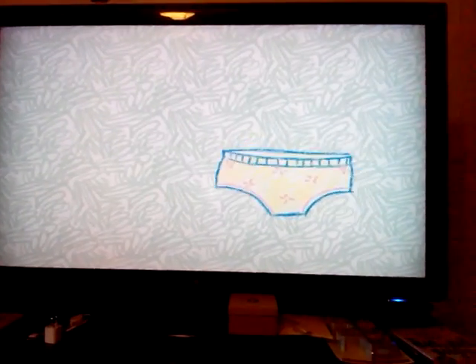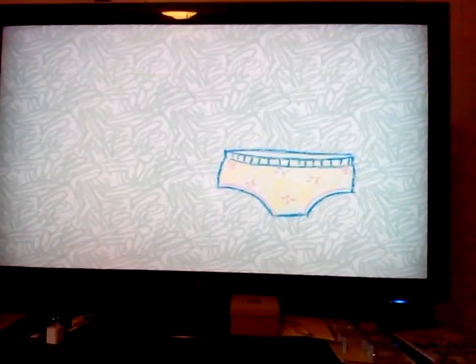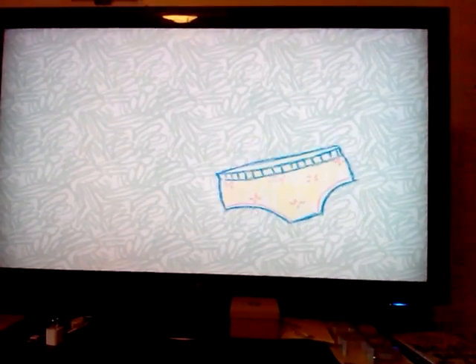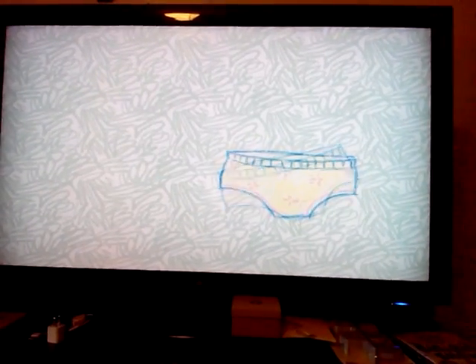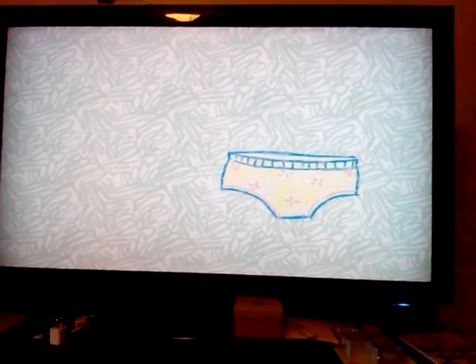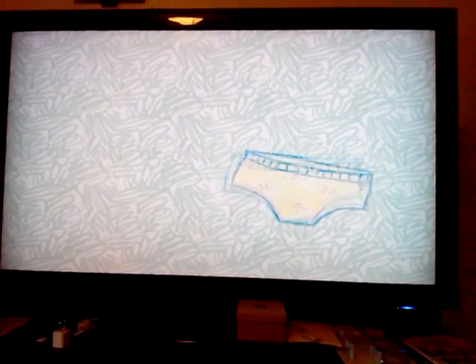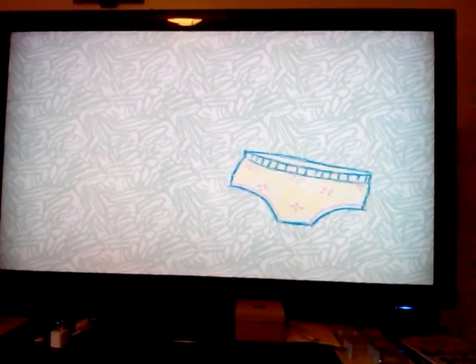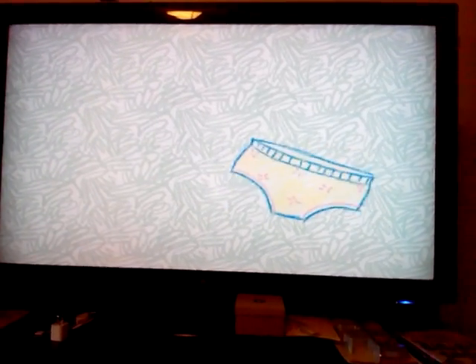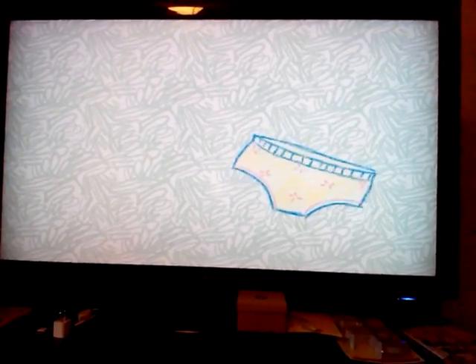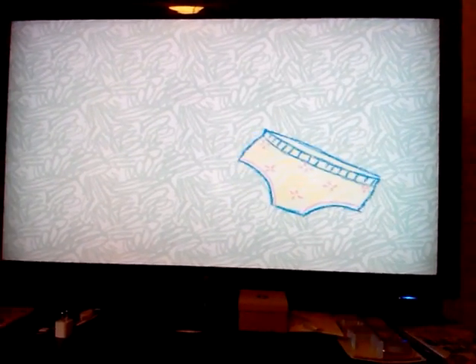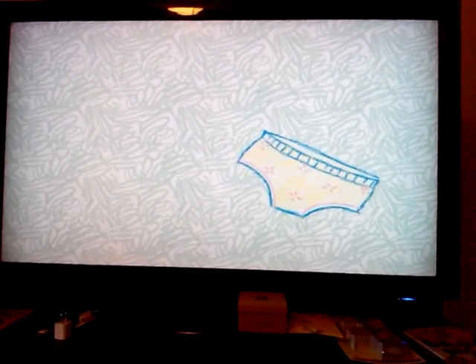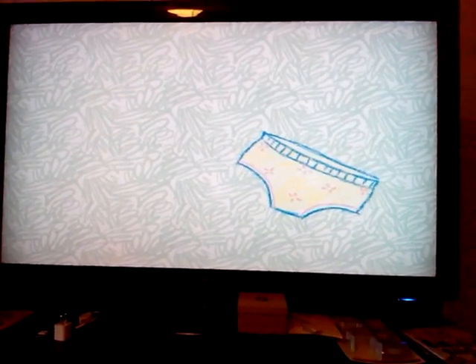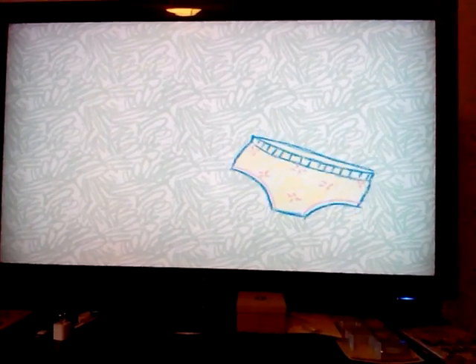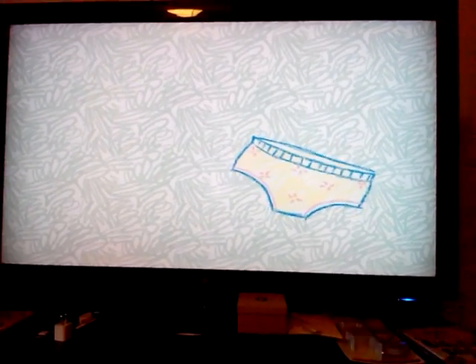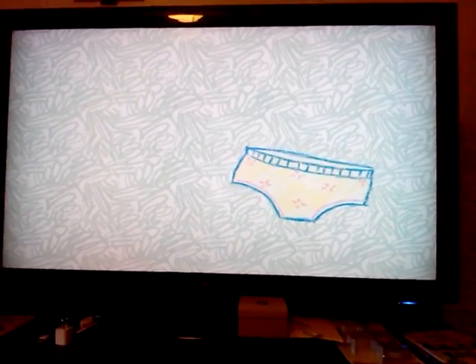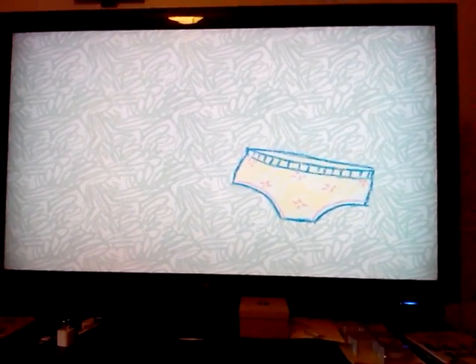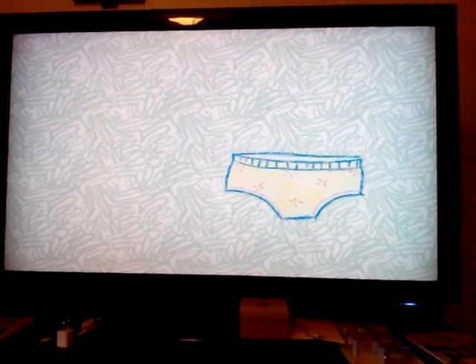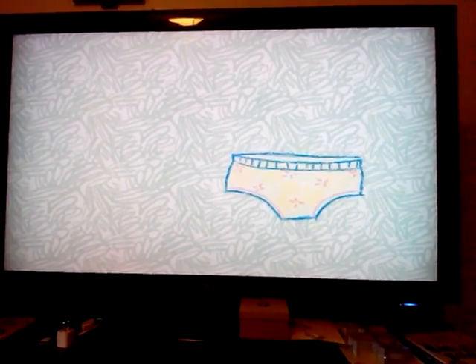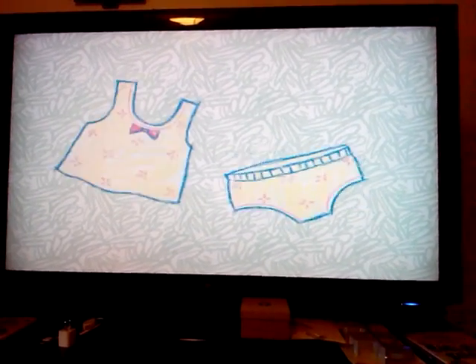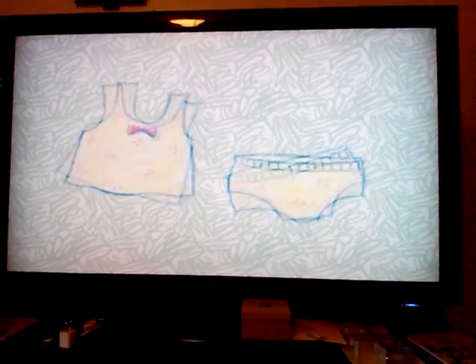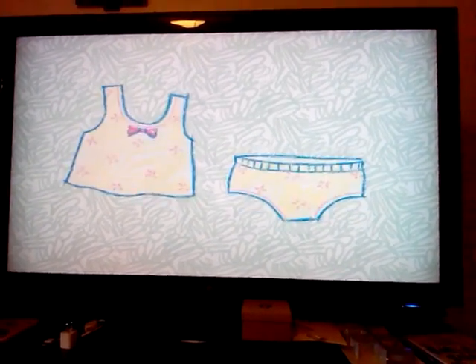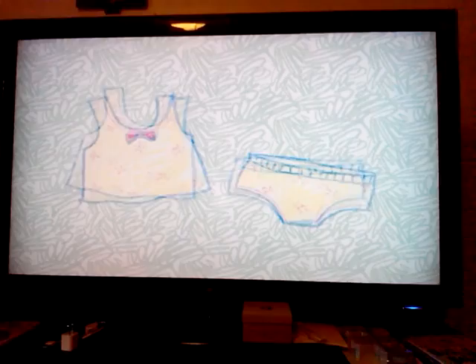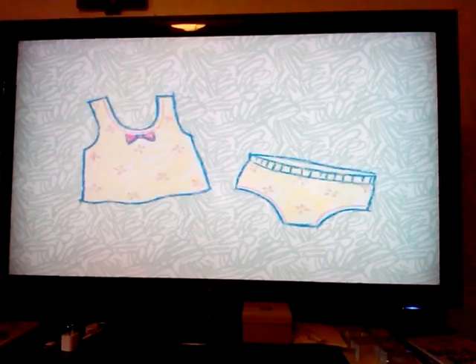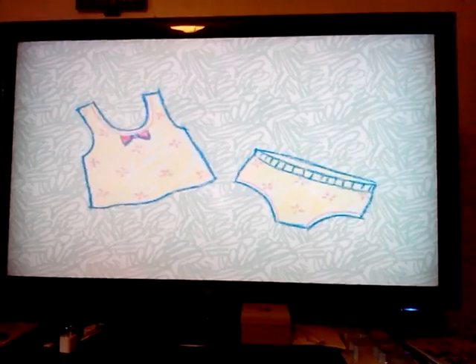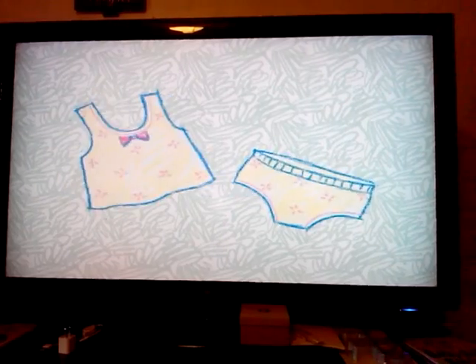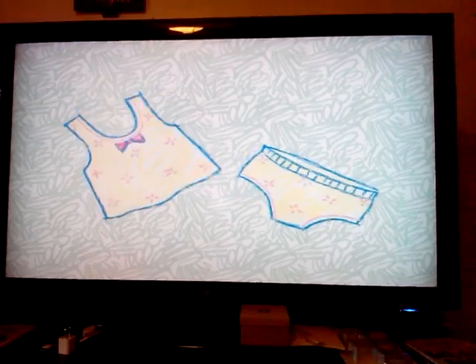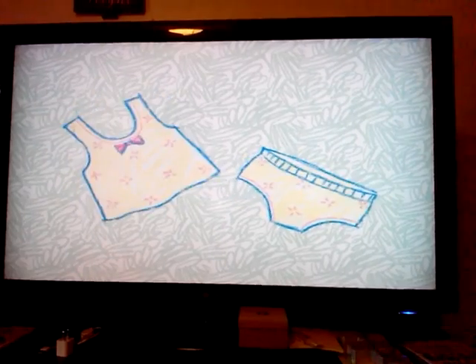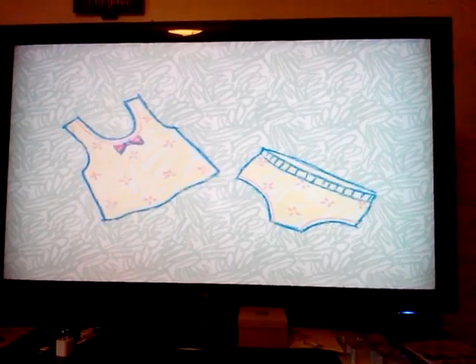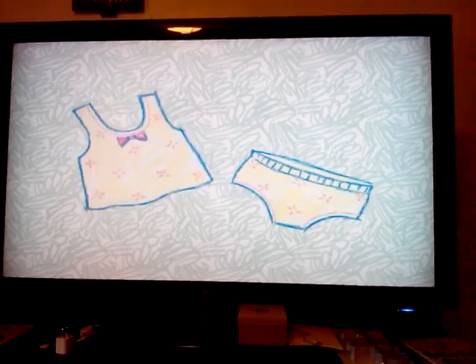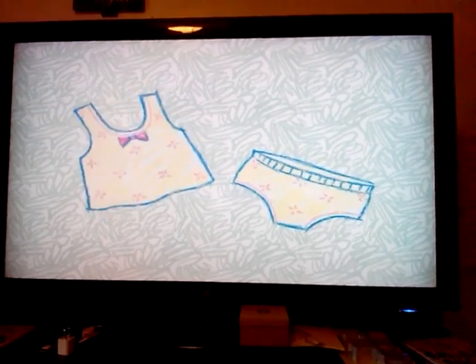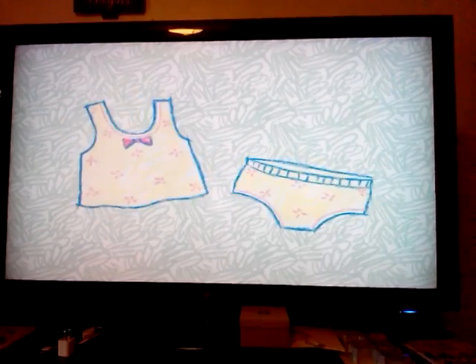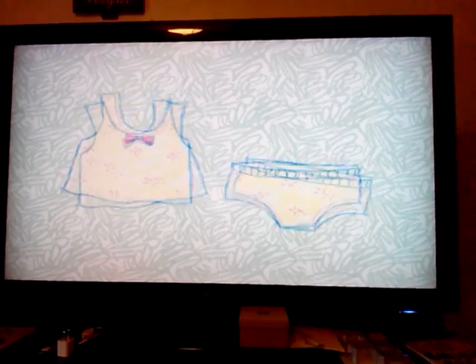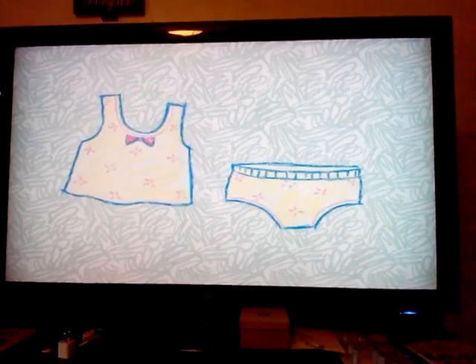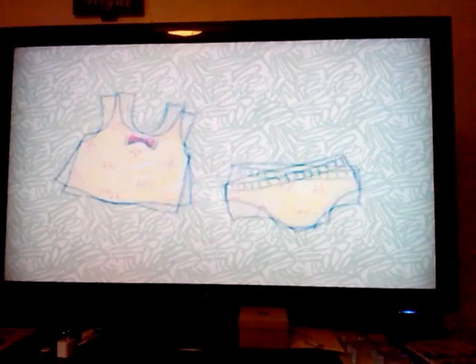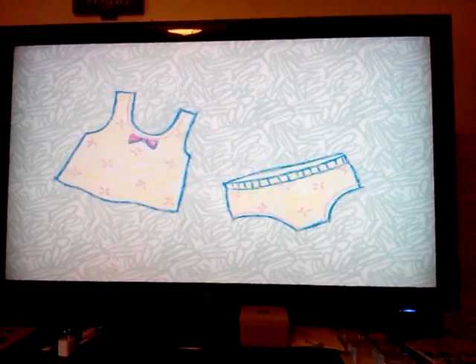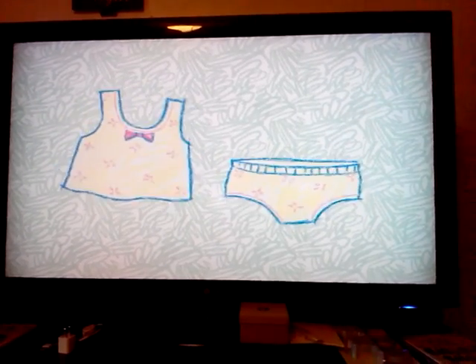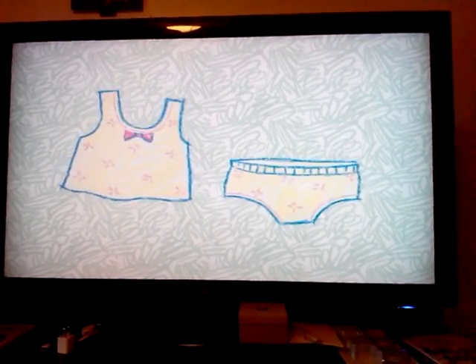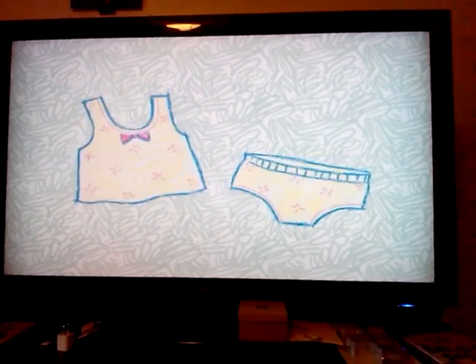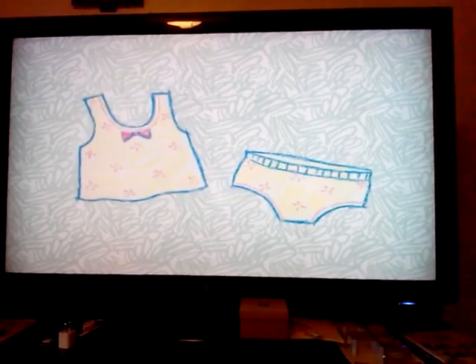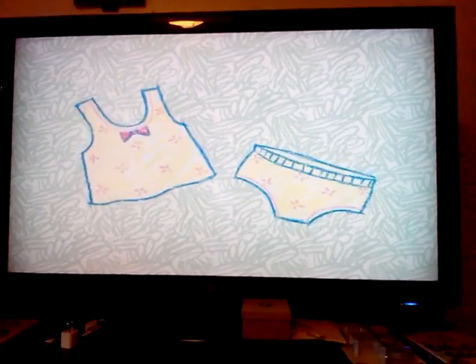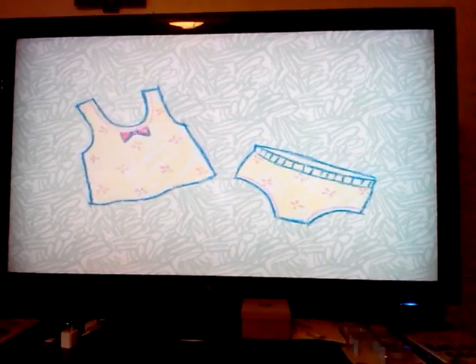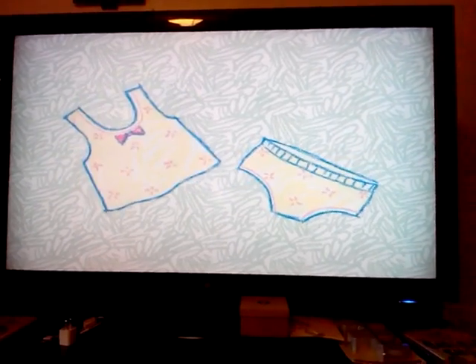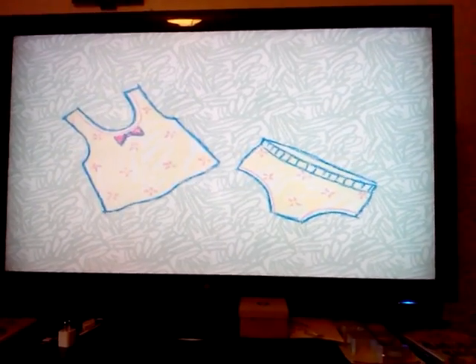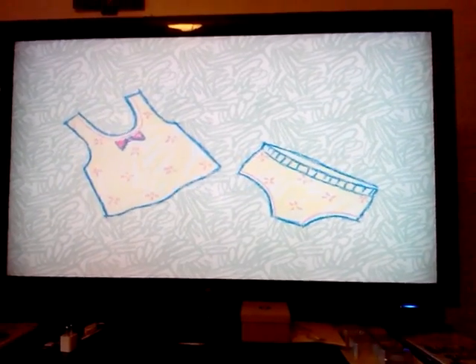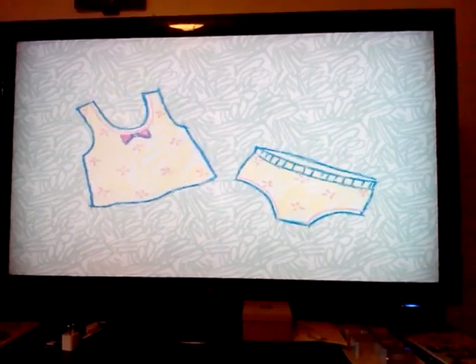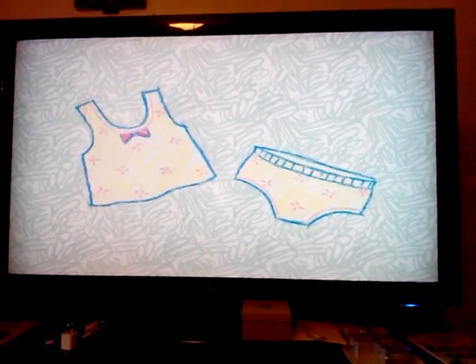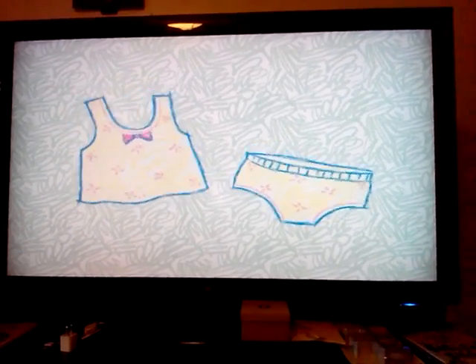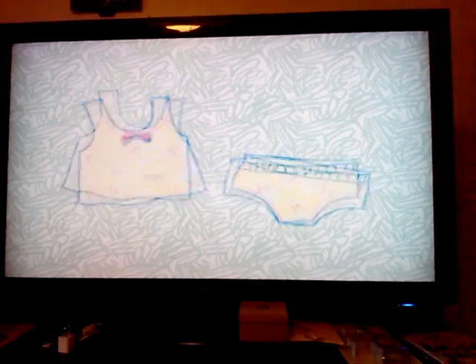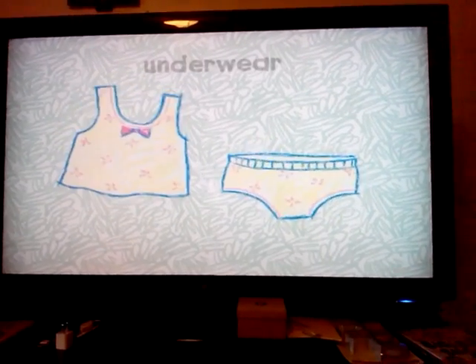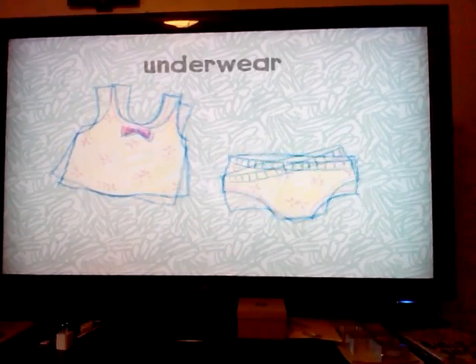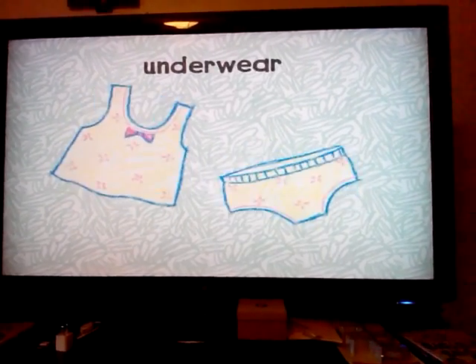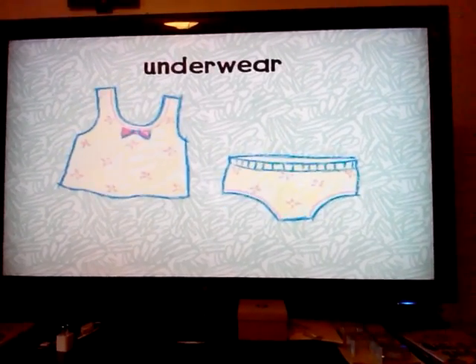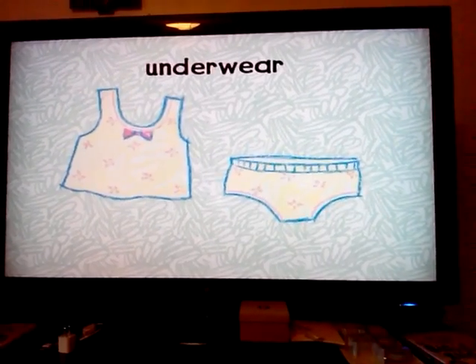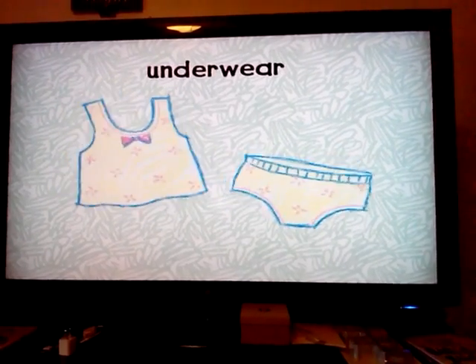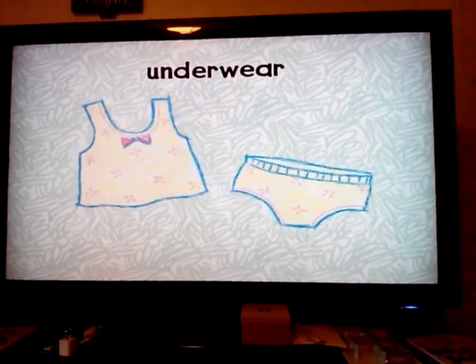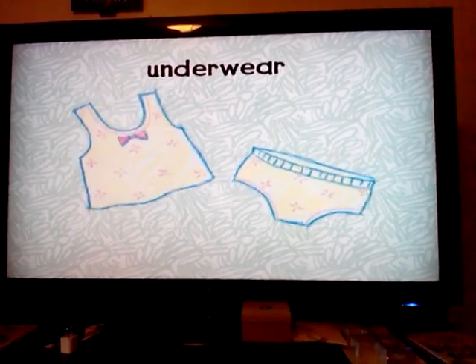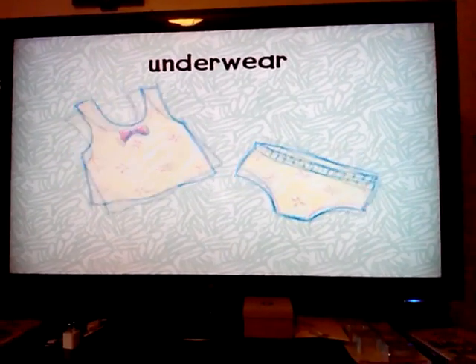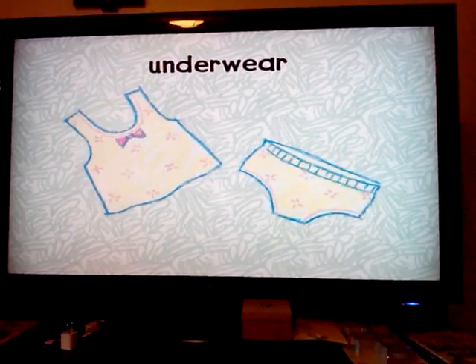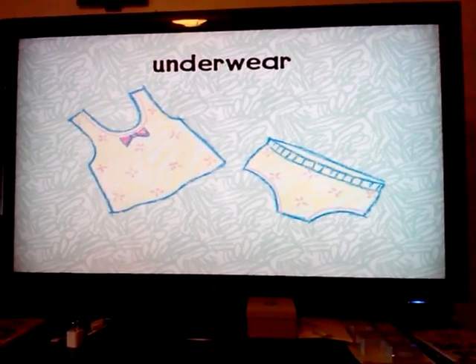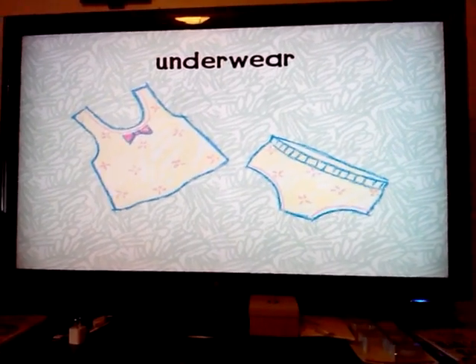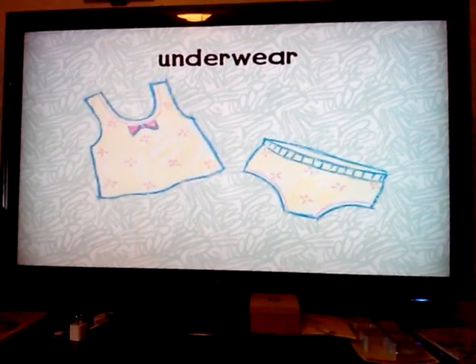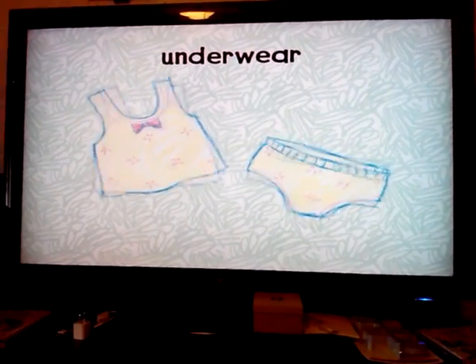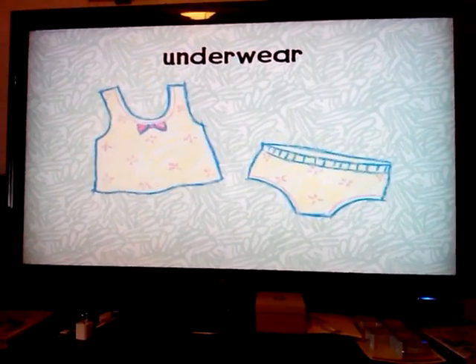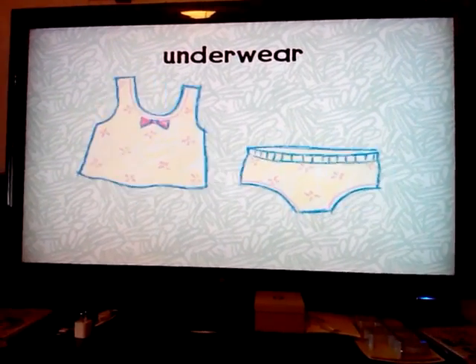What's the very first thing you put on? You wear them underneath all your other clothes. Underwear.